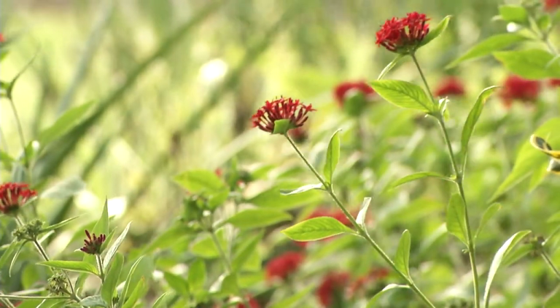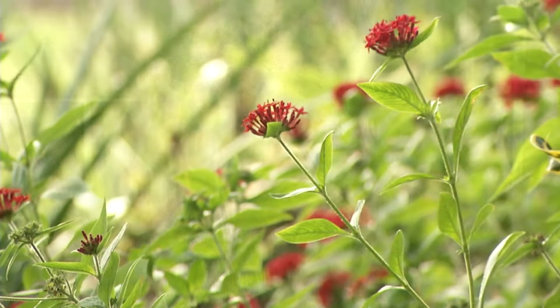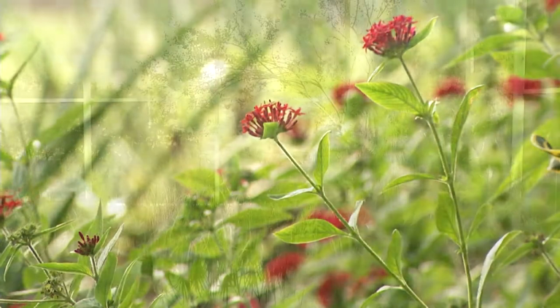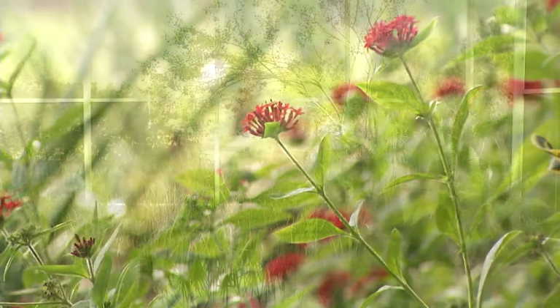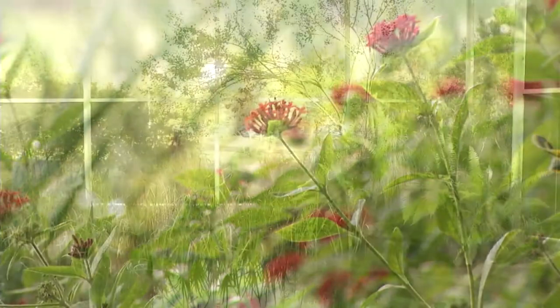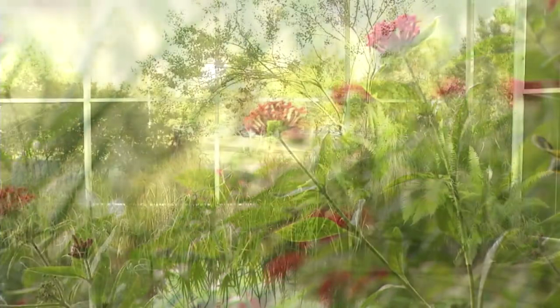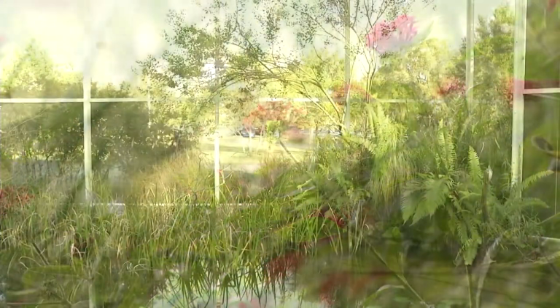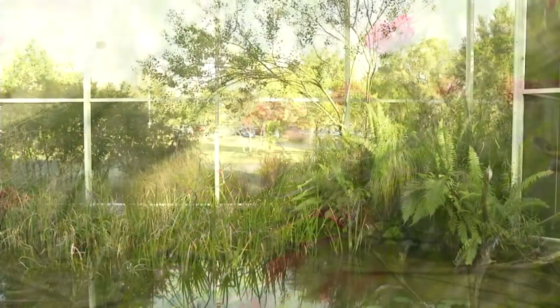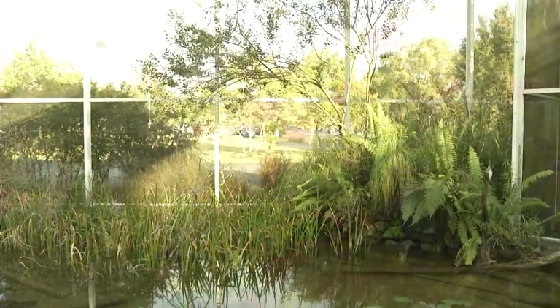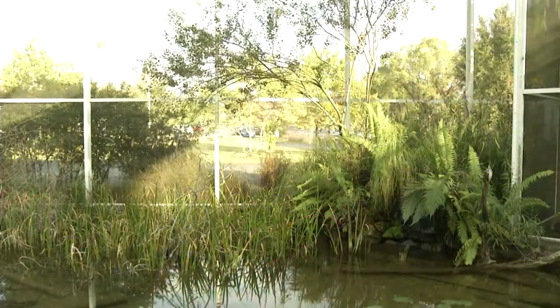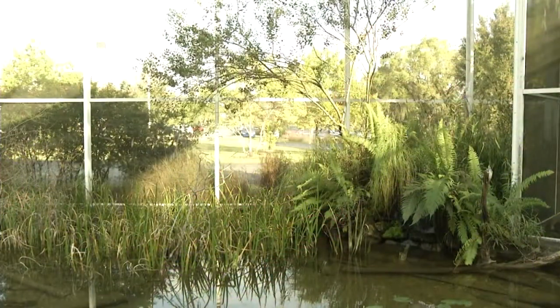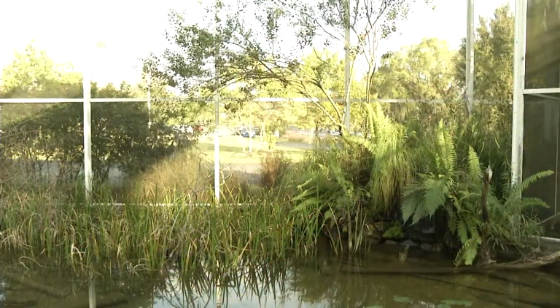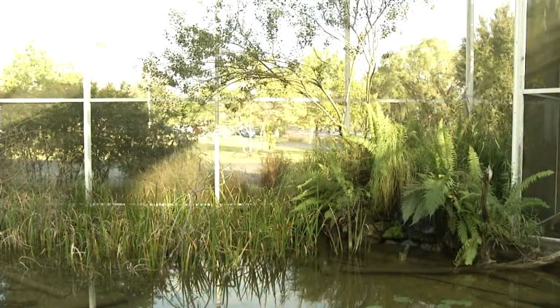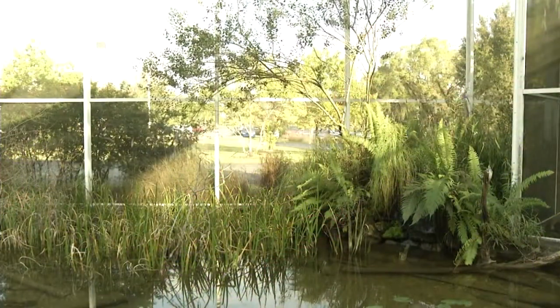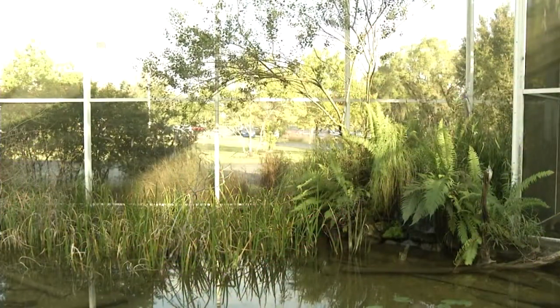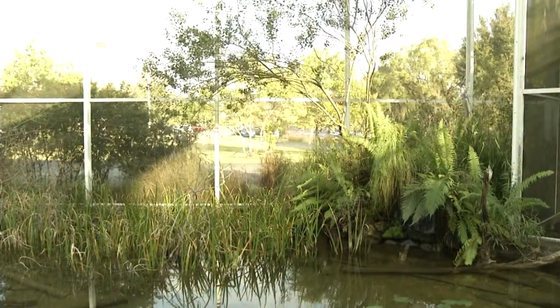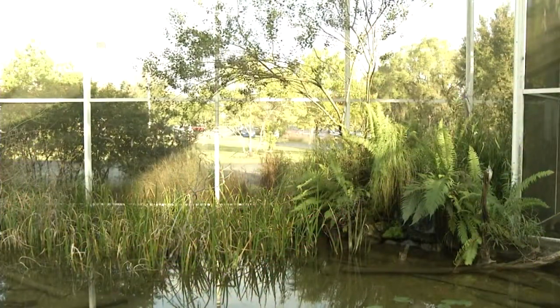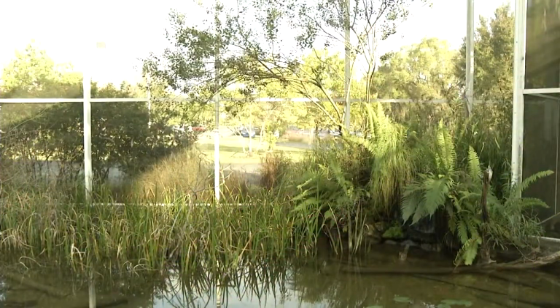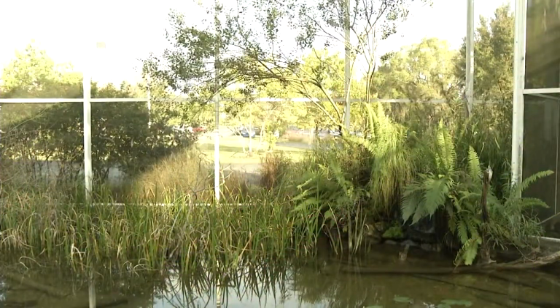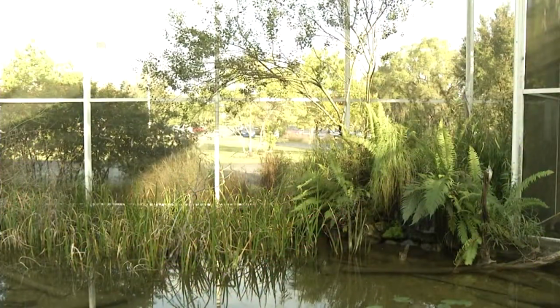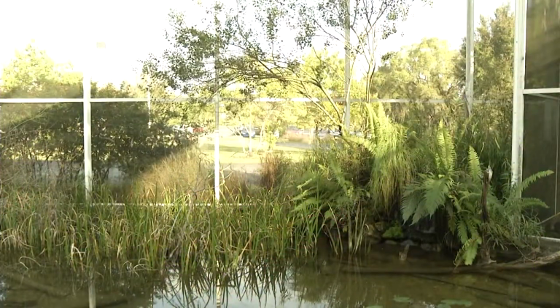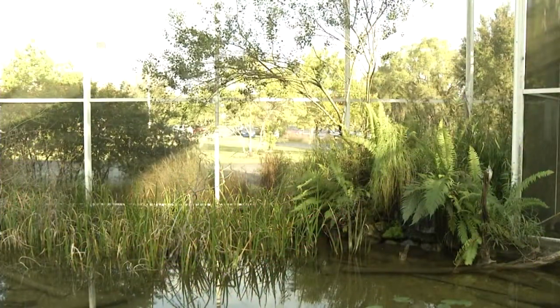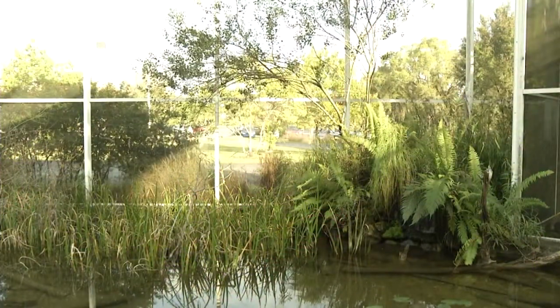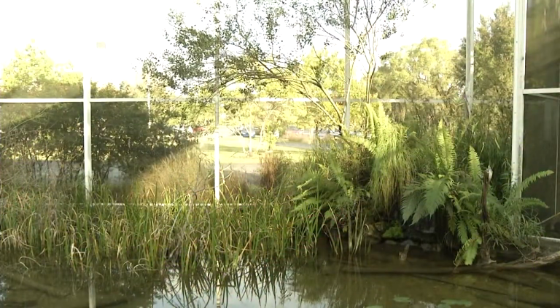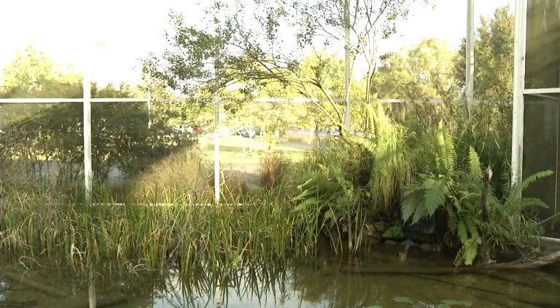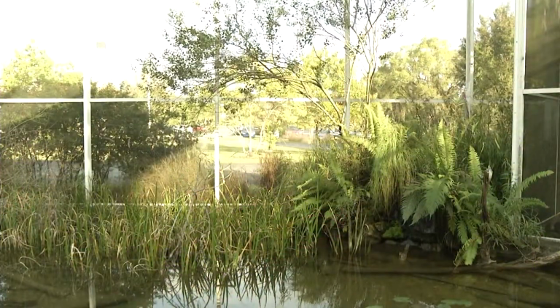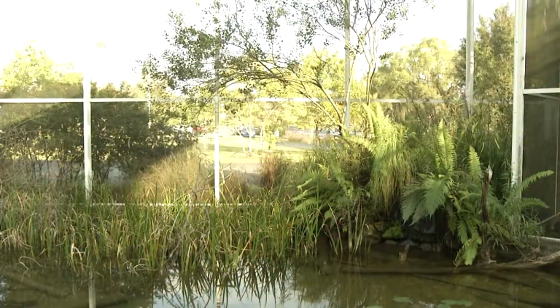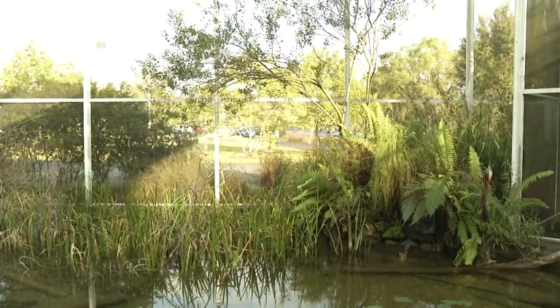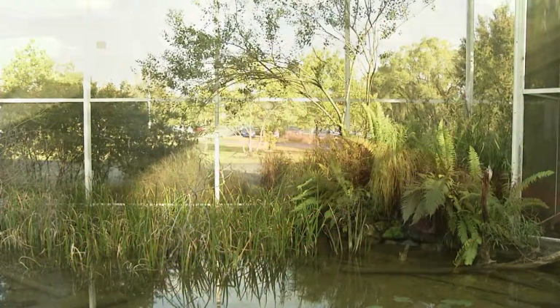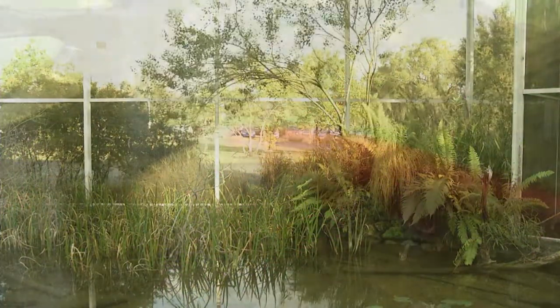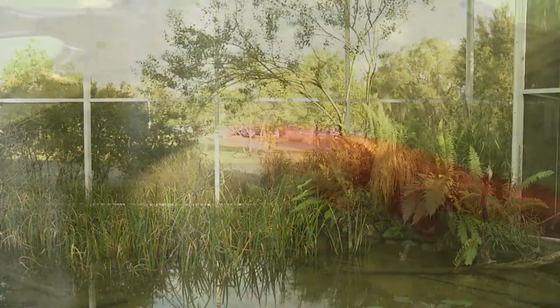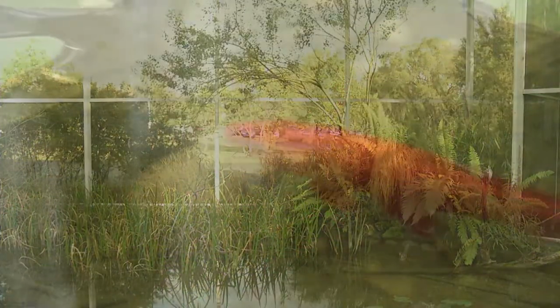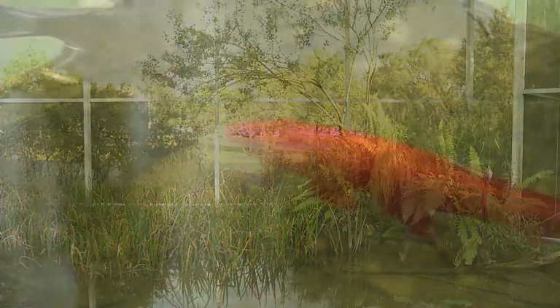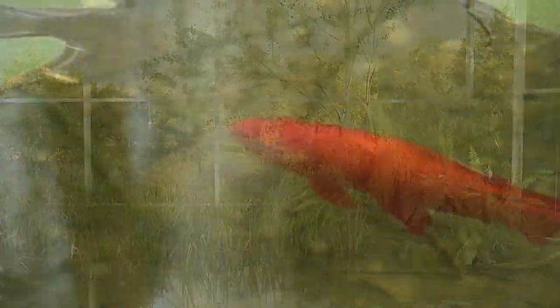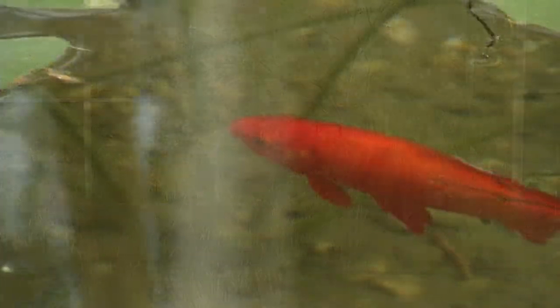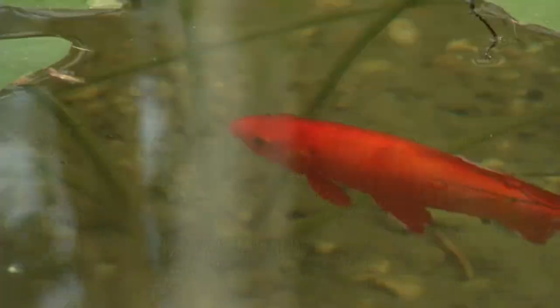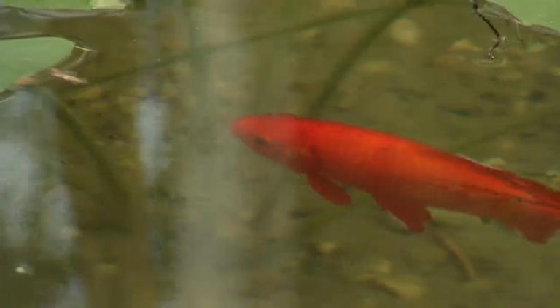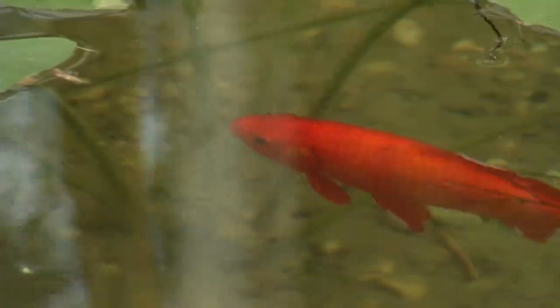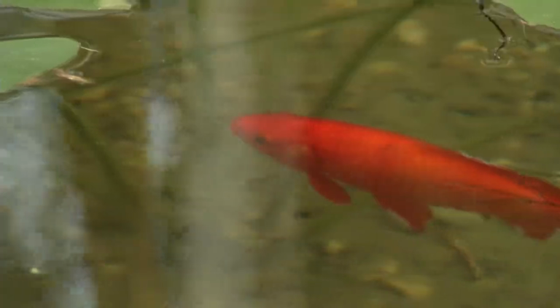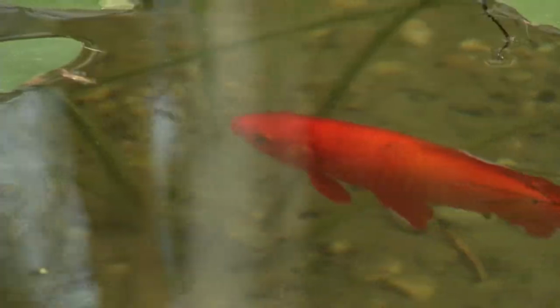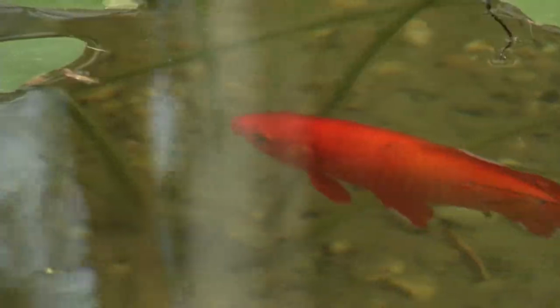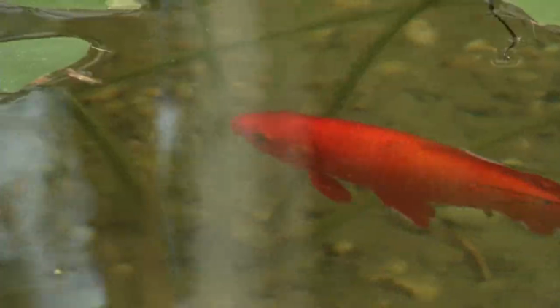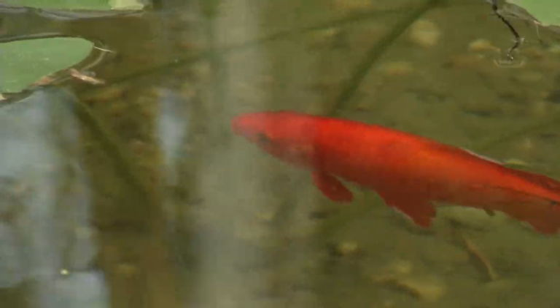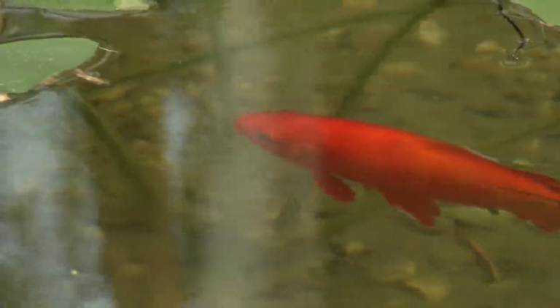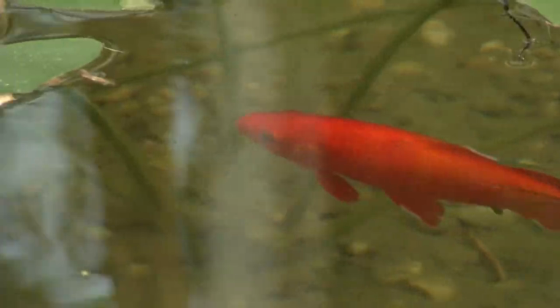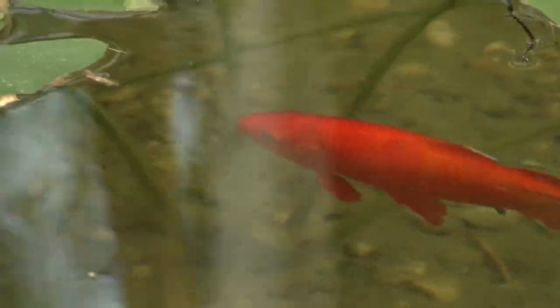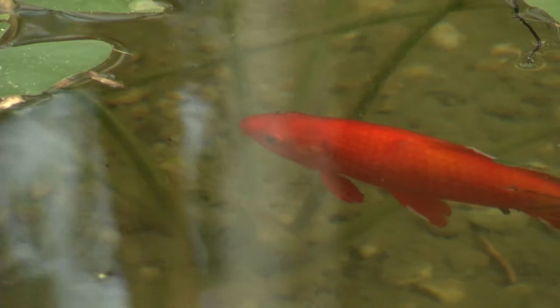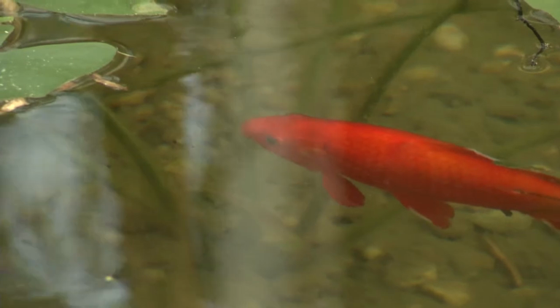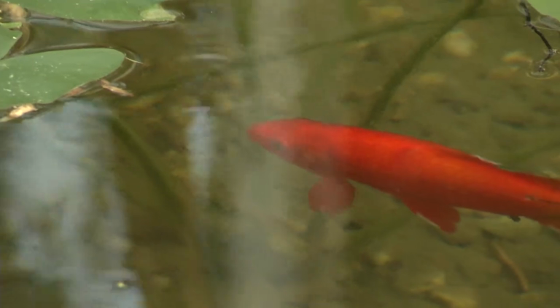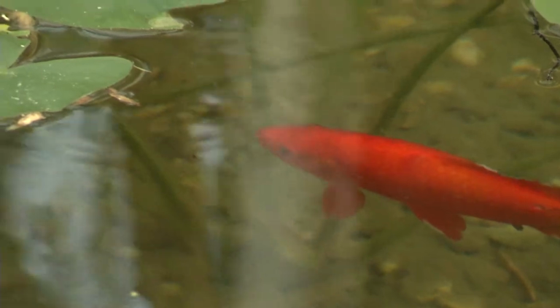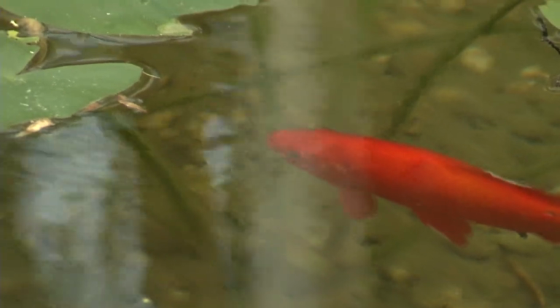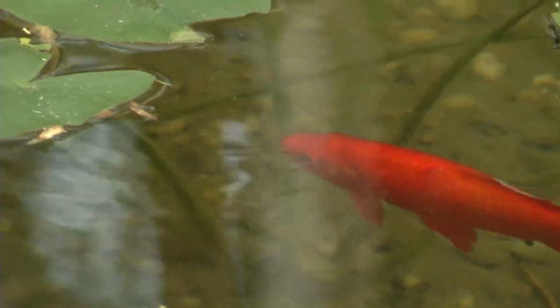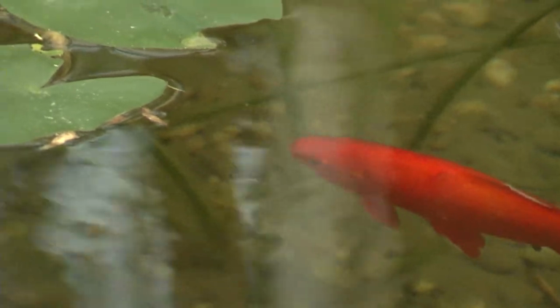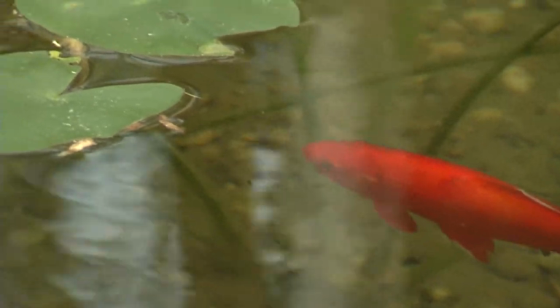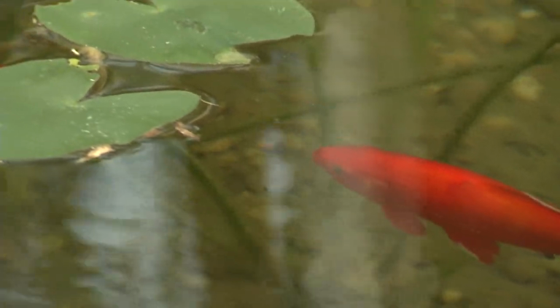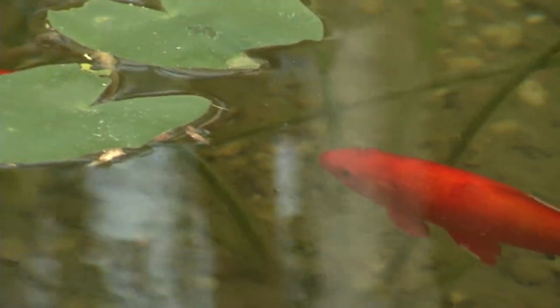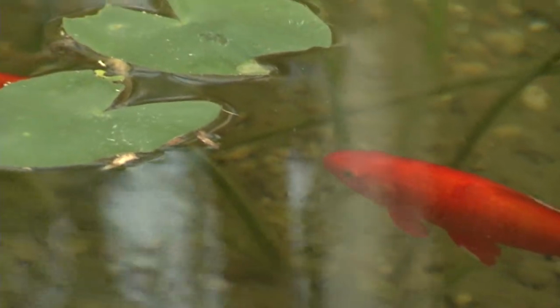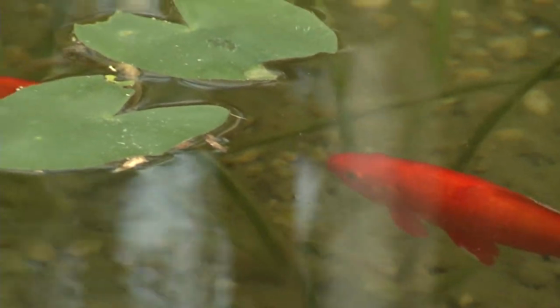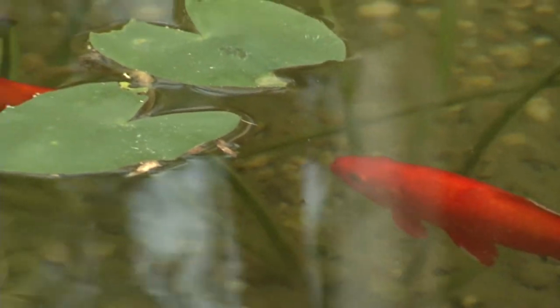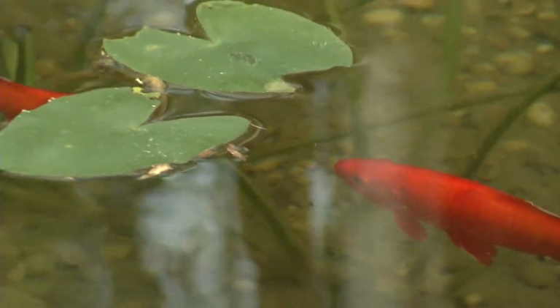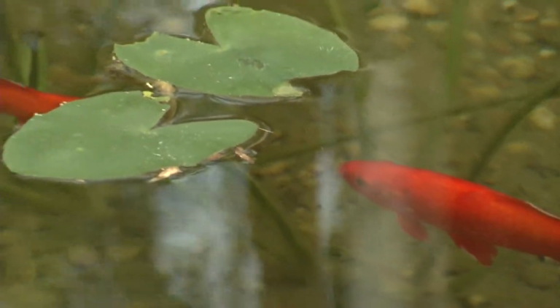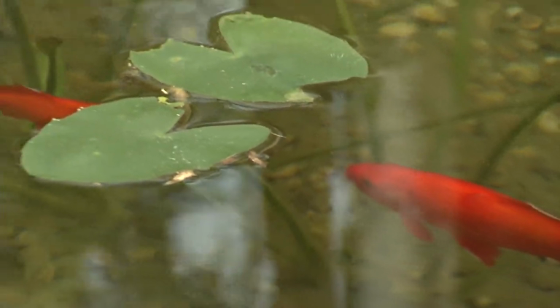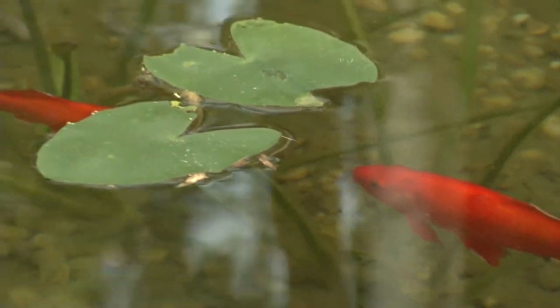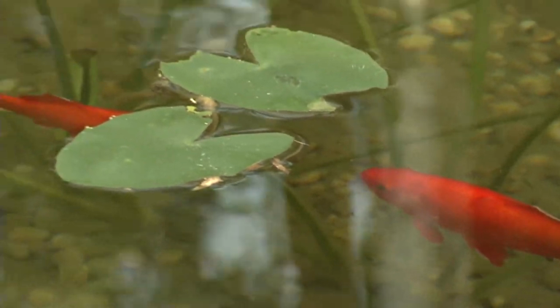In the pond, do you have any other species of animals? We sure do. We have turtles and we have fish, so we've got some pretty cool stuff in there as well.